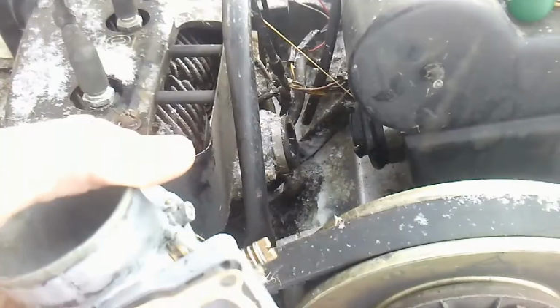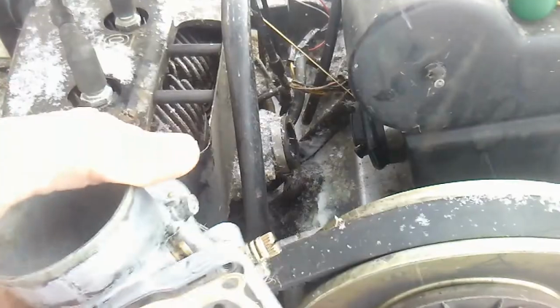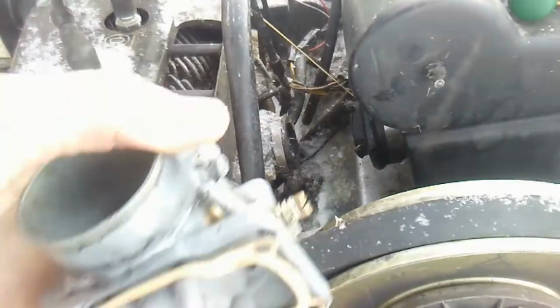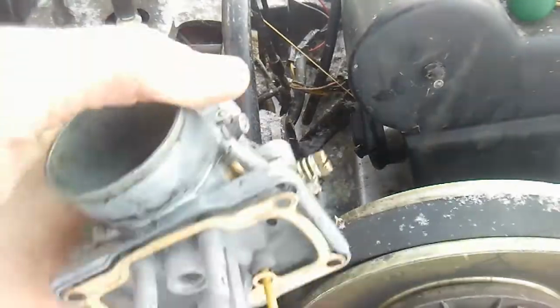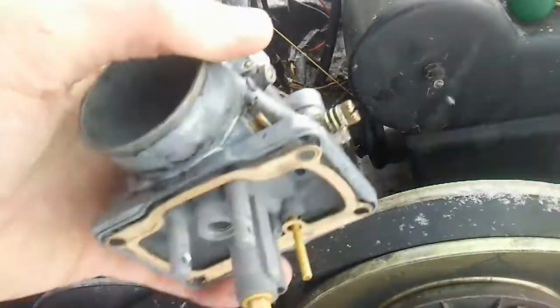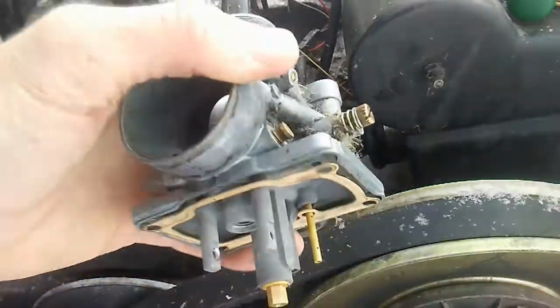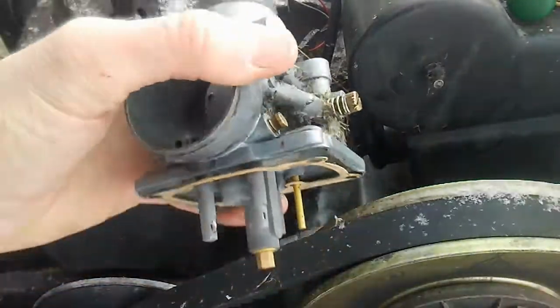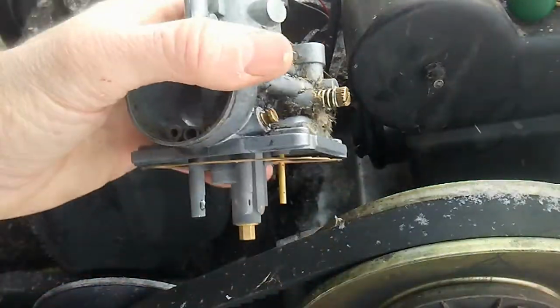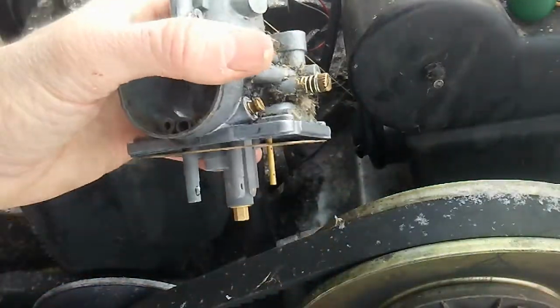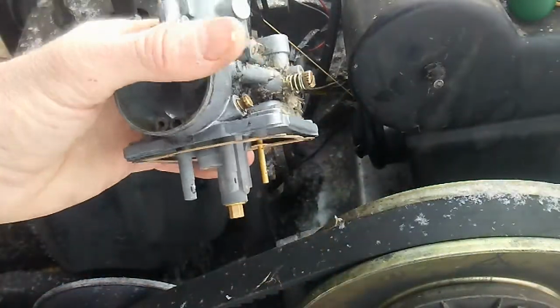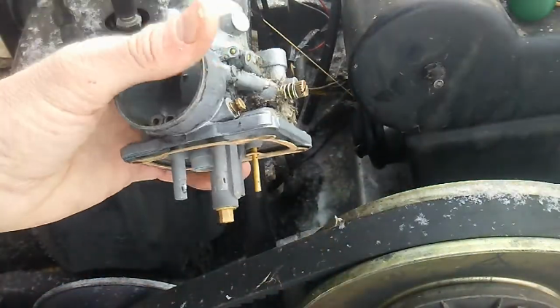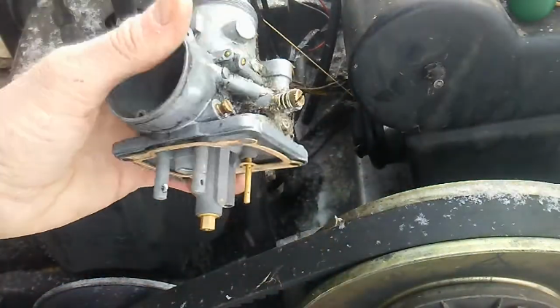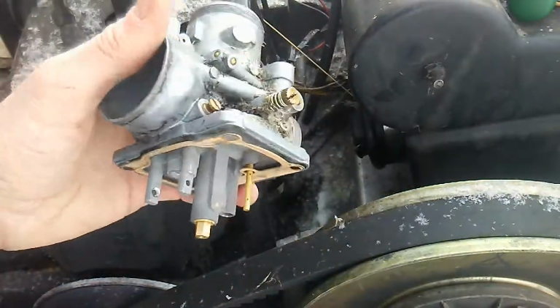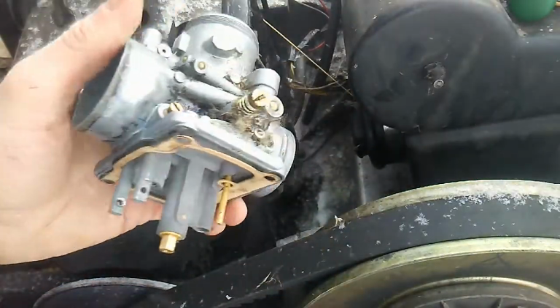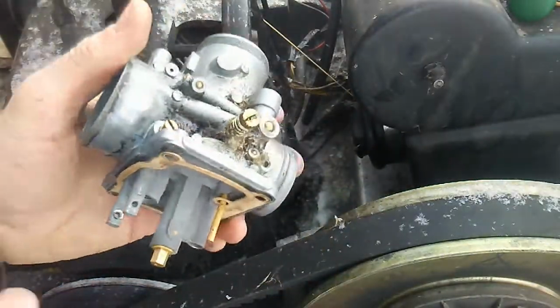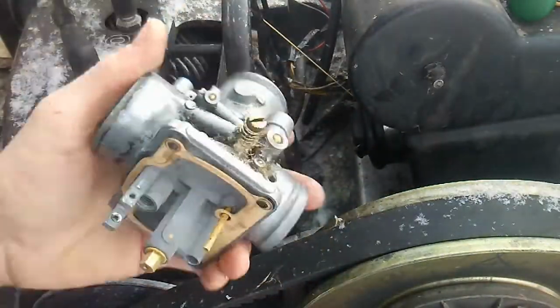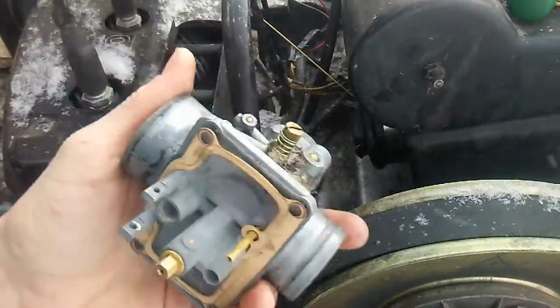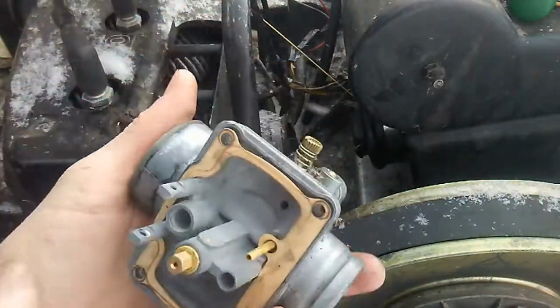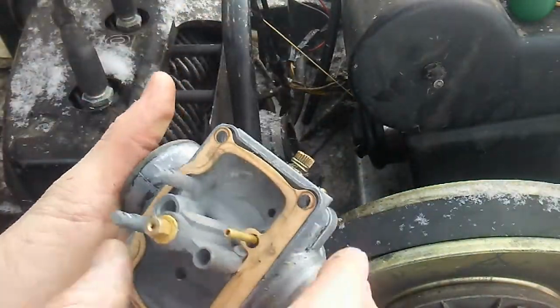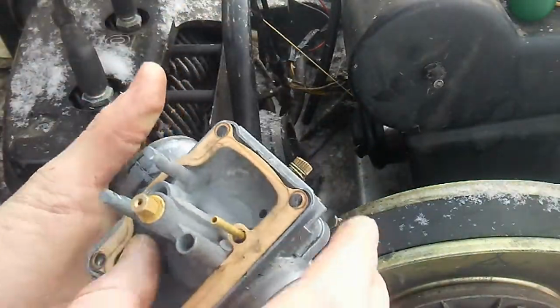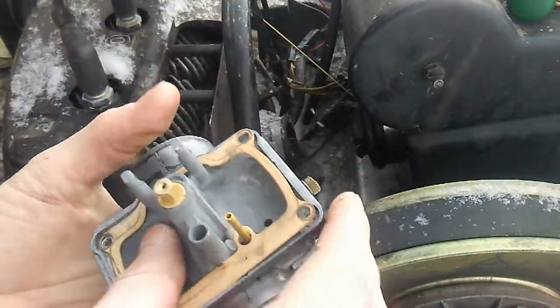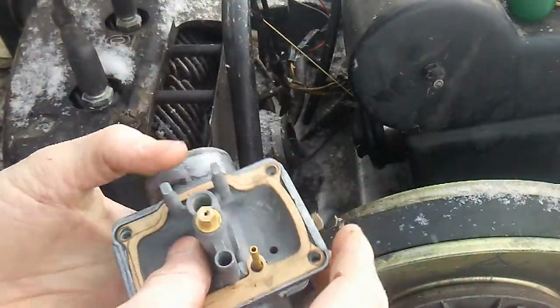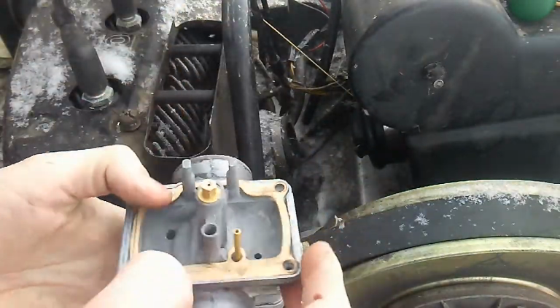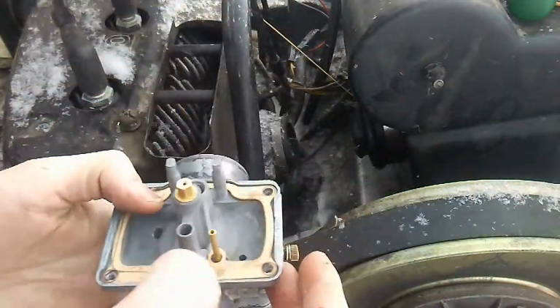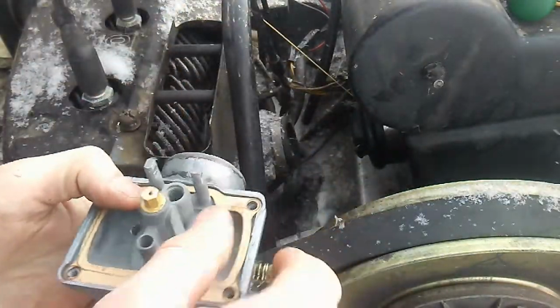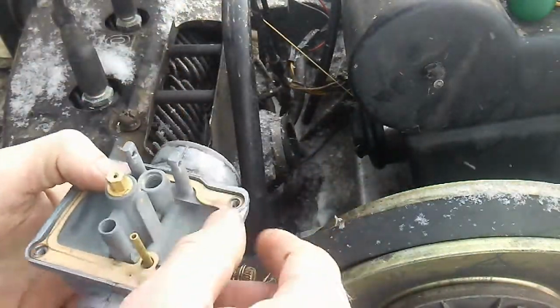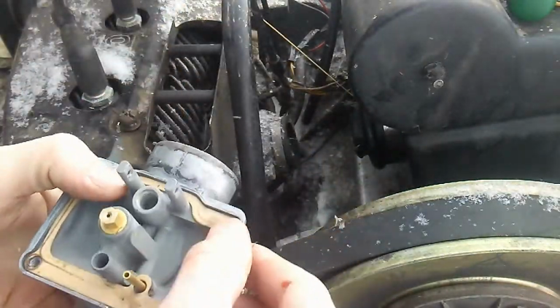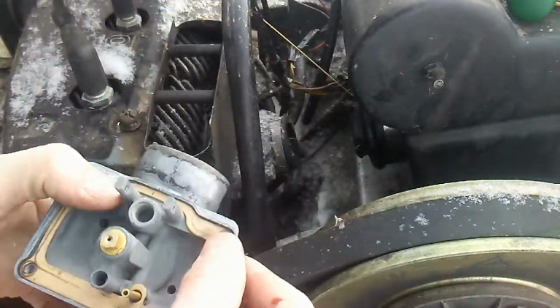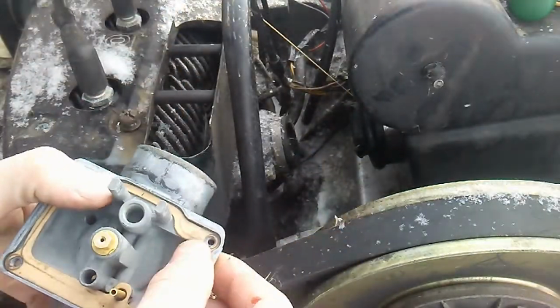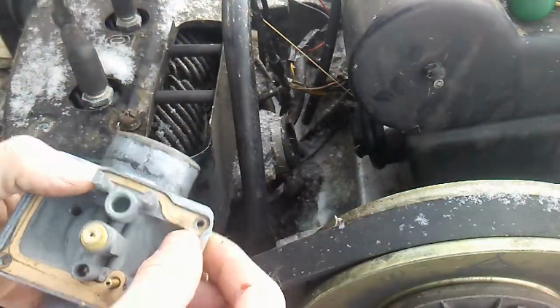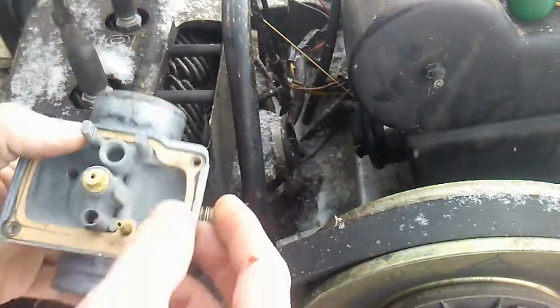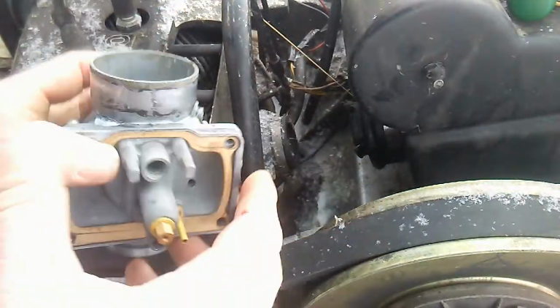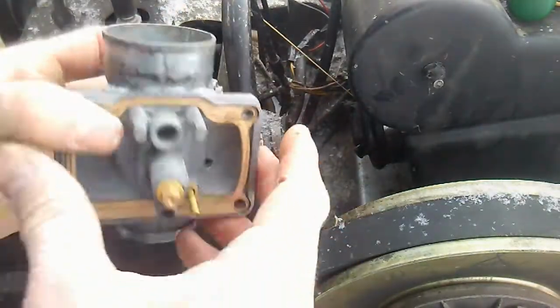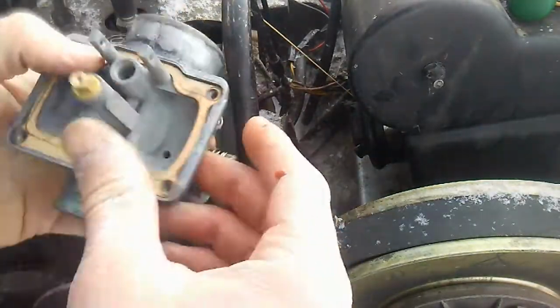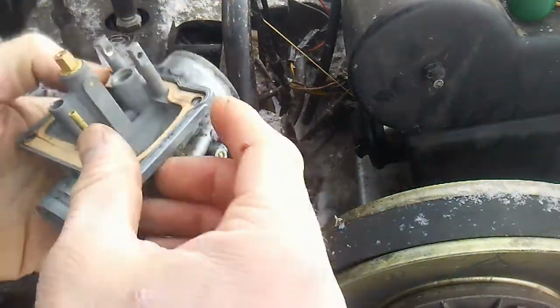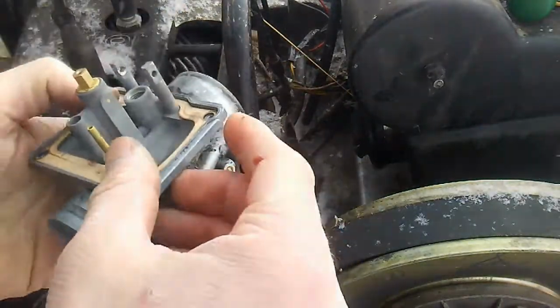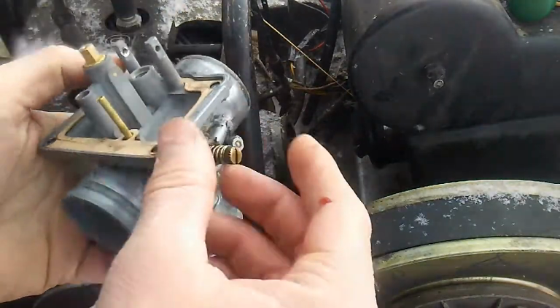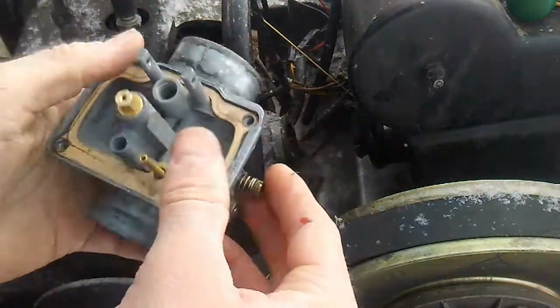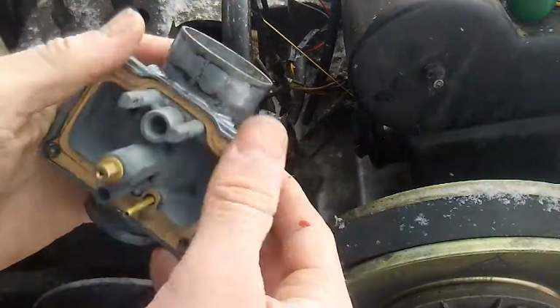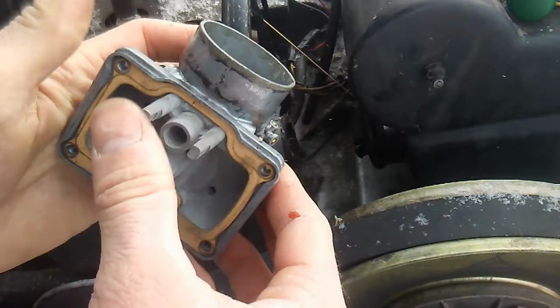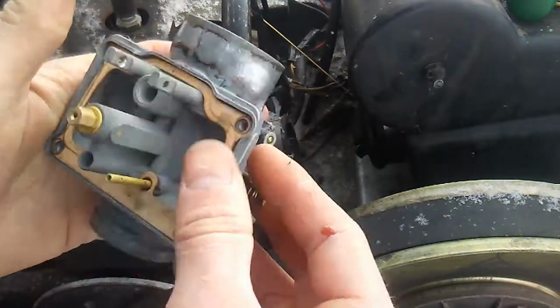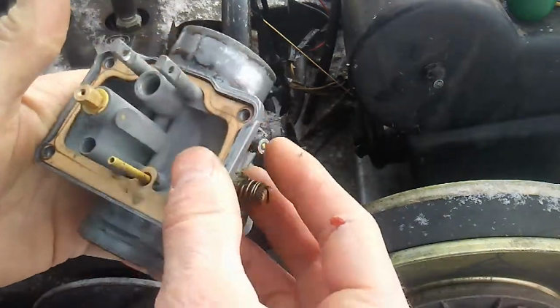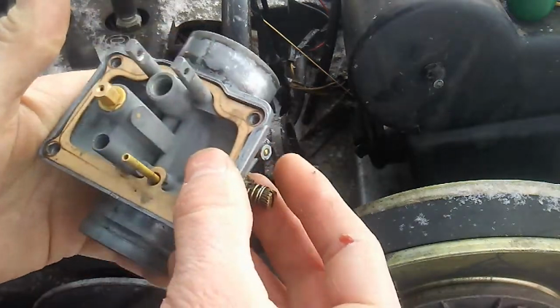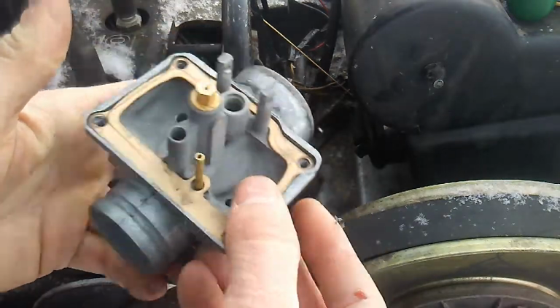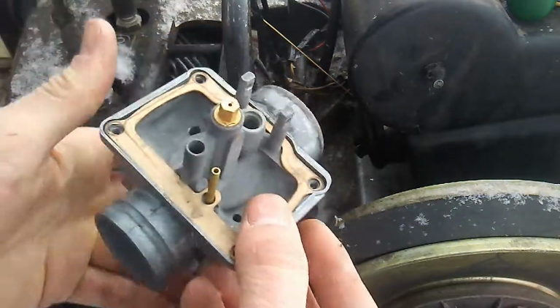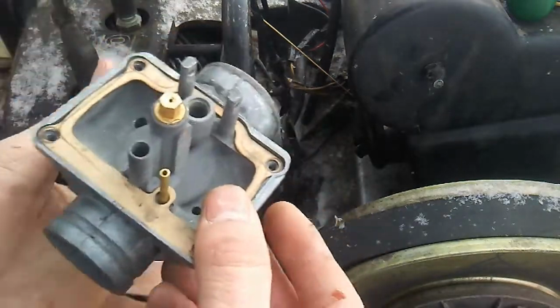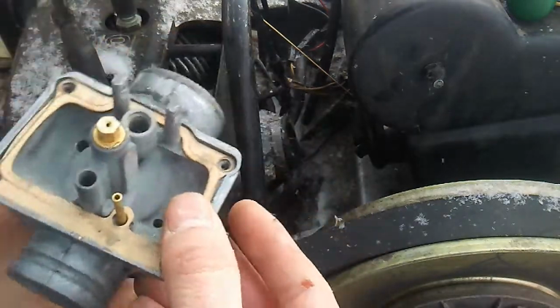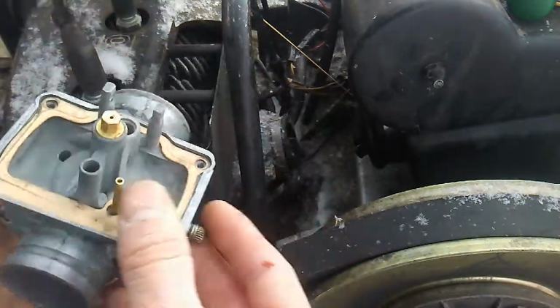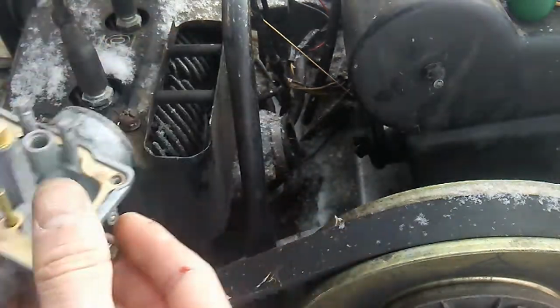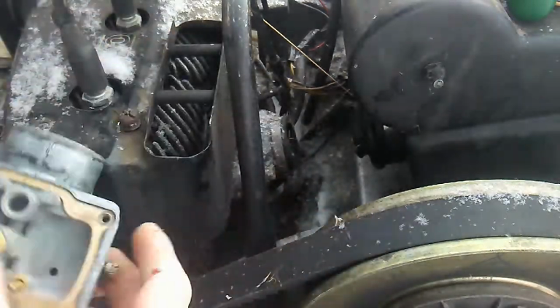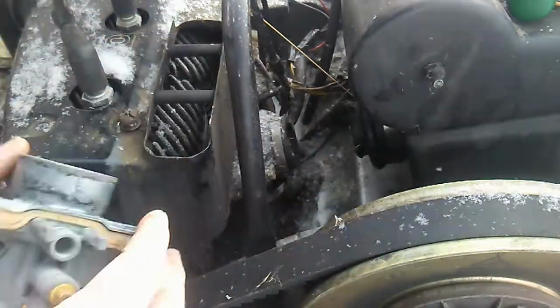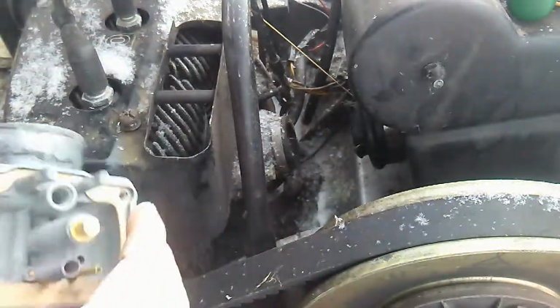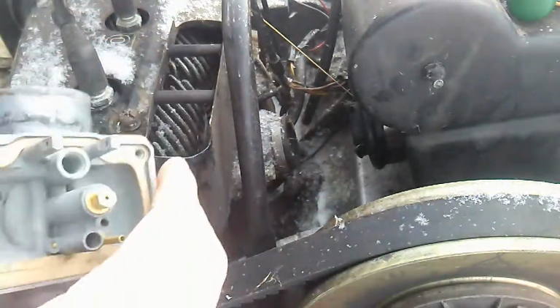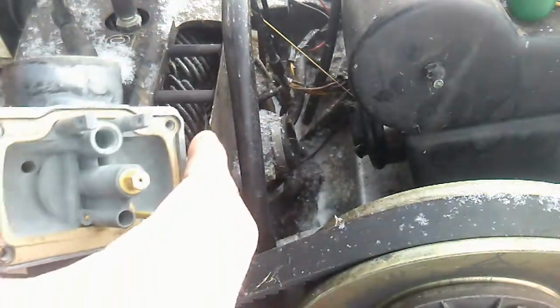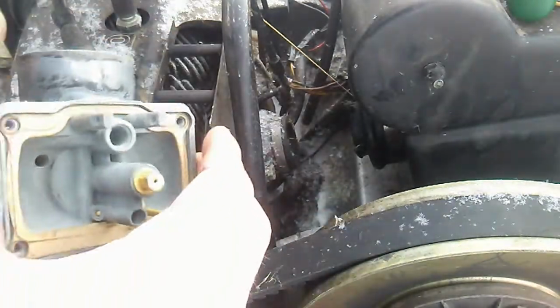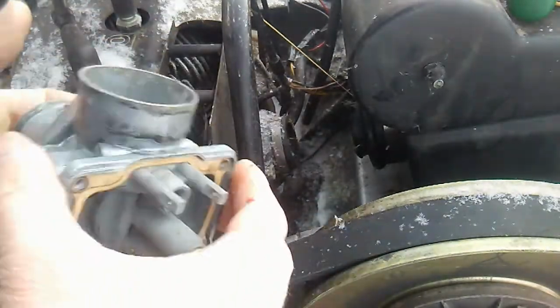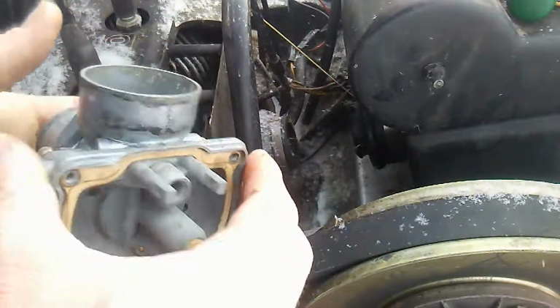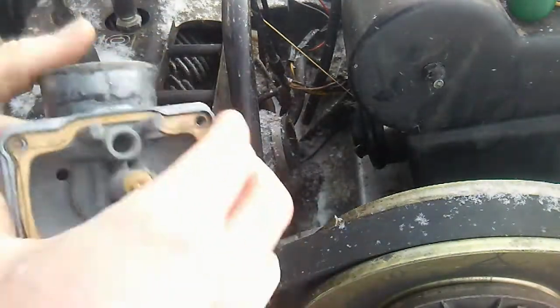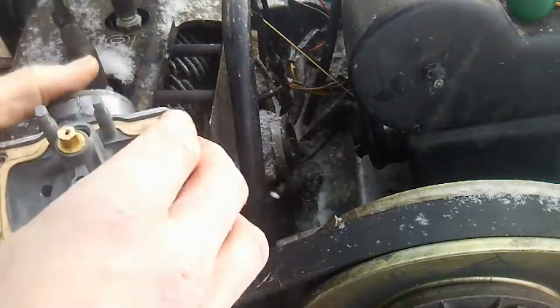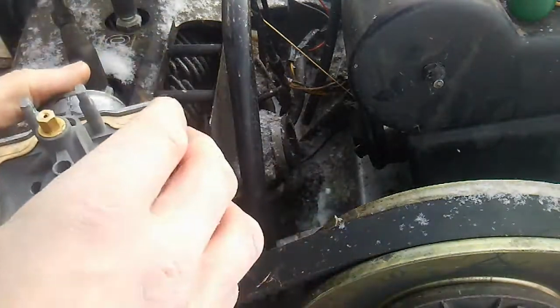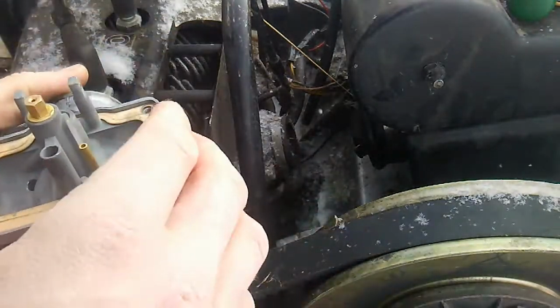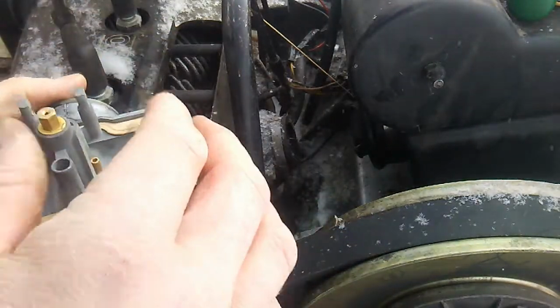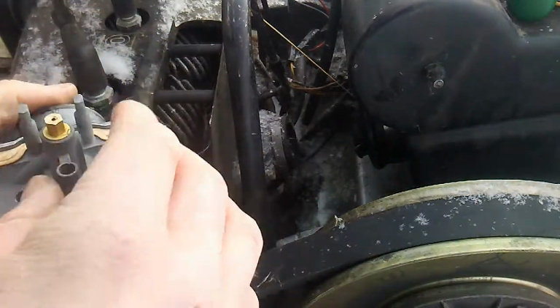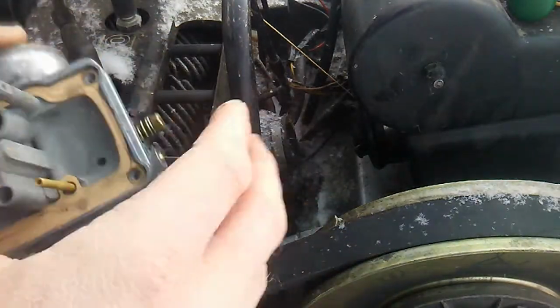I blew air into all the passages and cleaned everything out, and I guess I'll just reassemble it then.